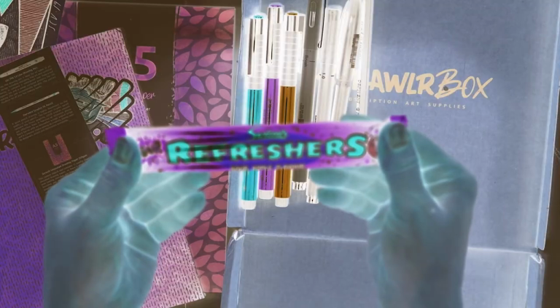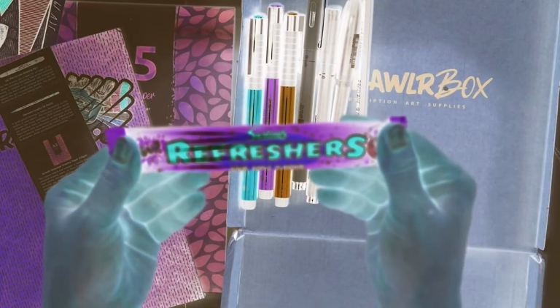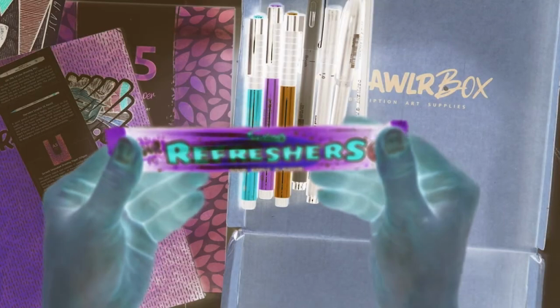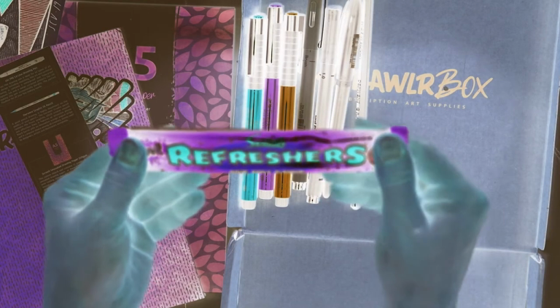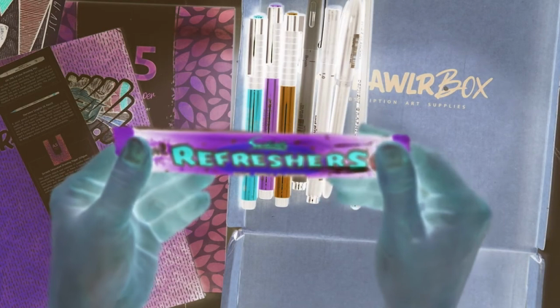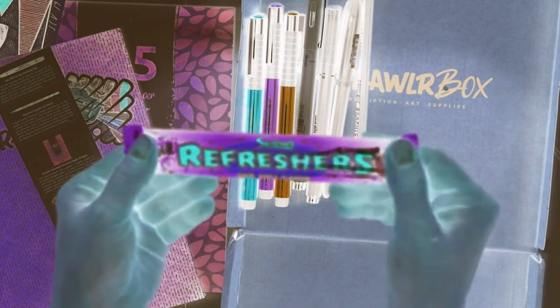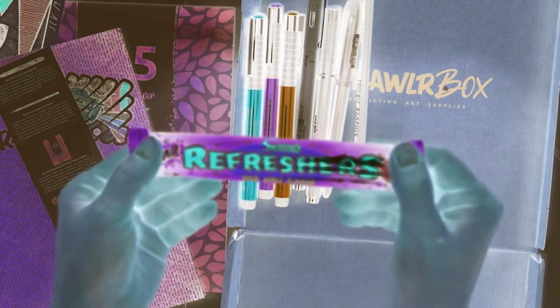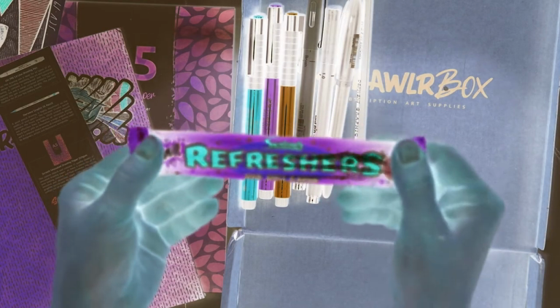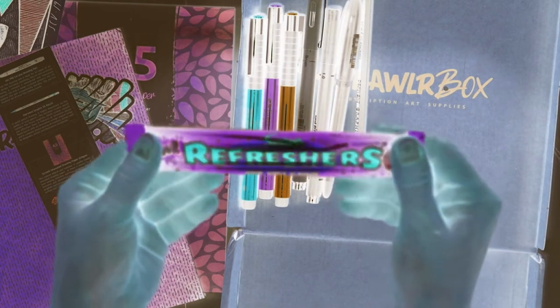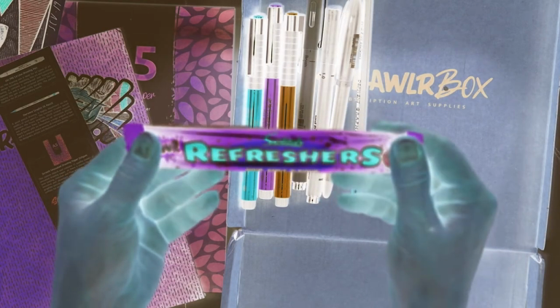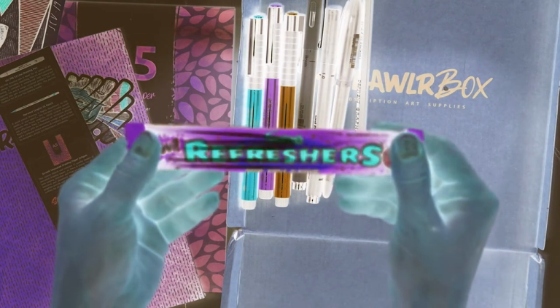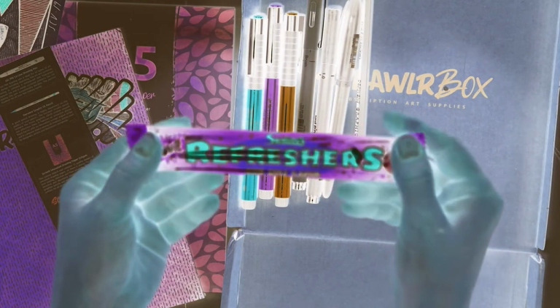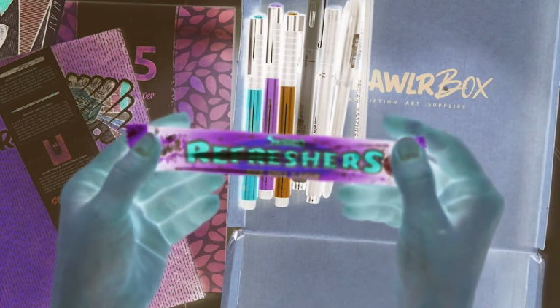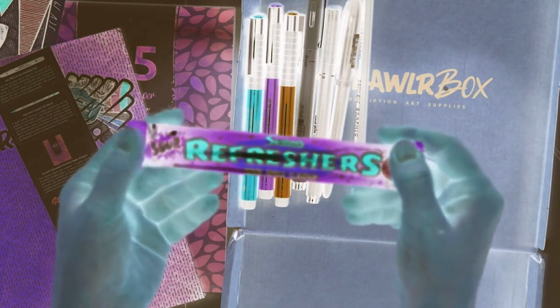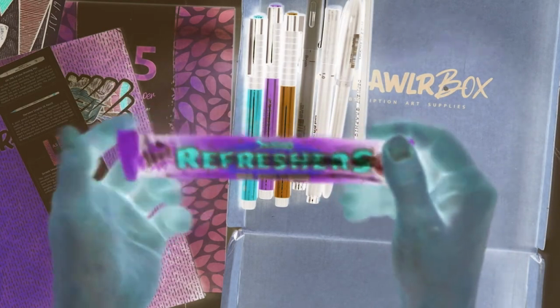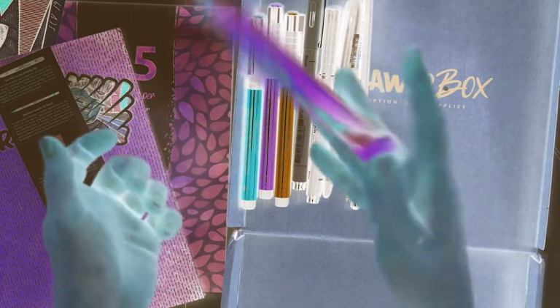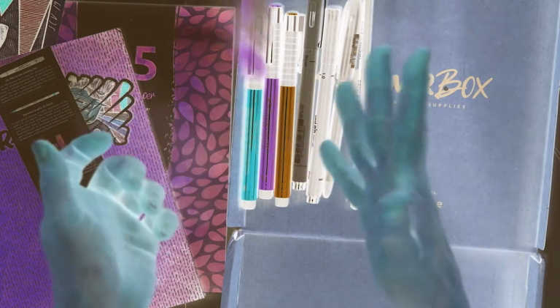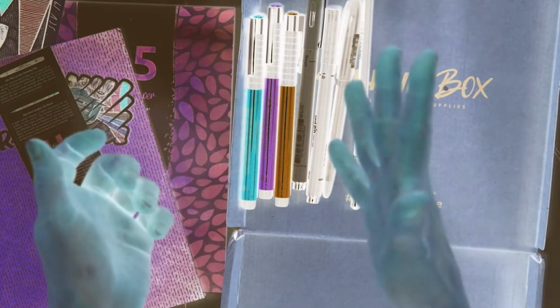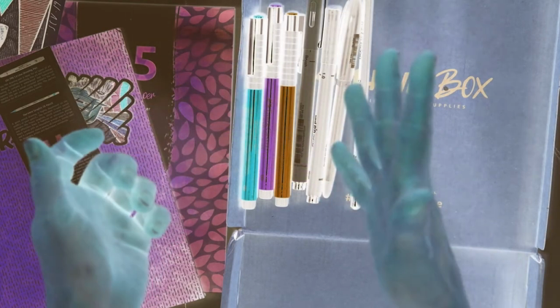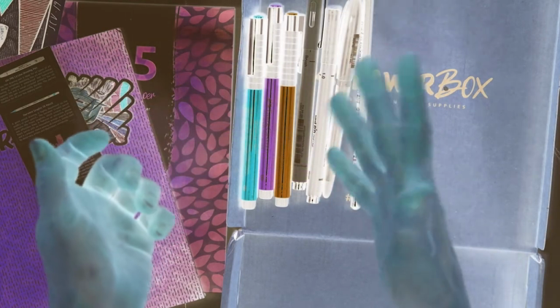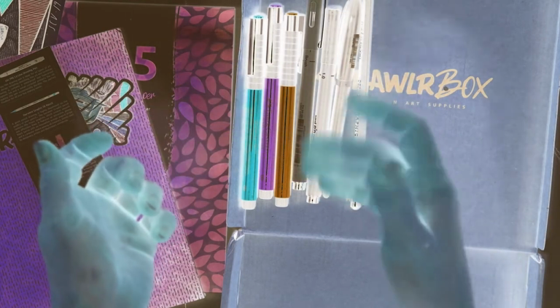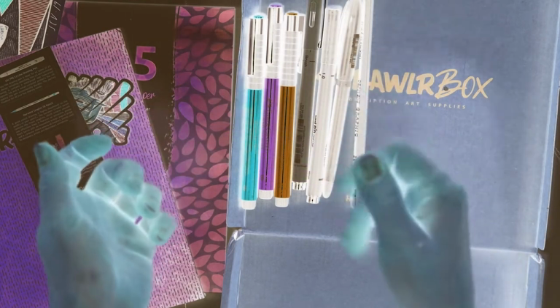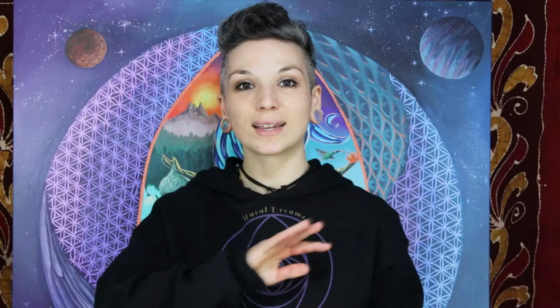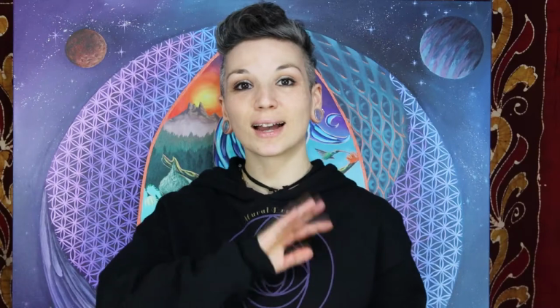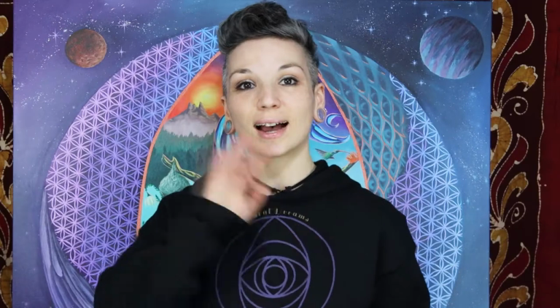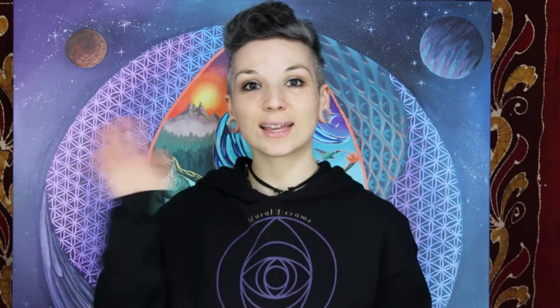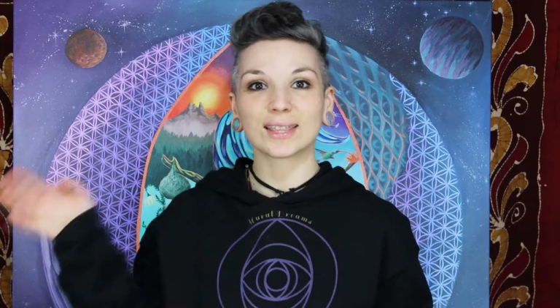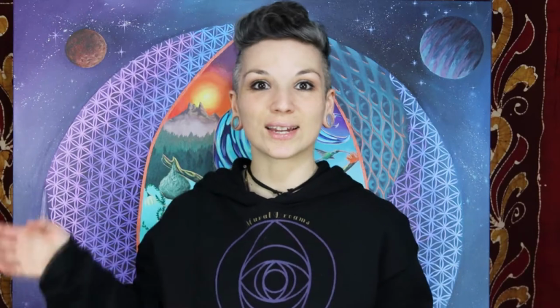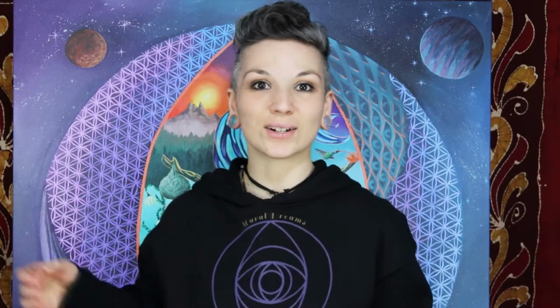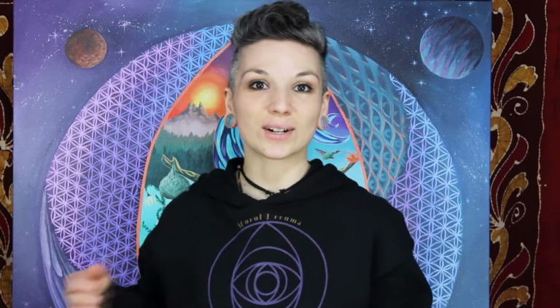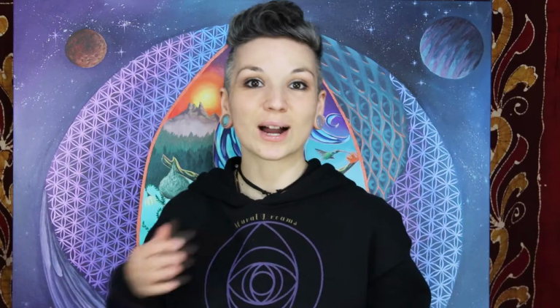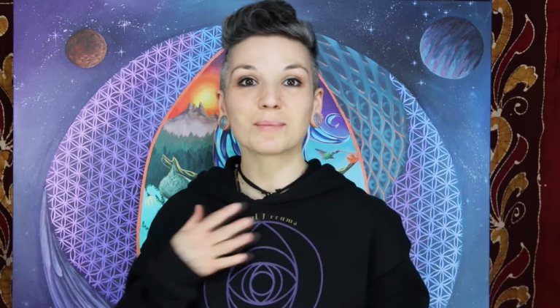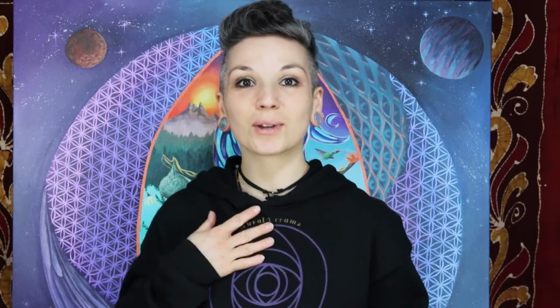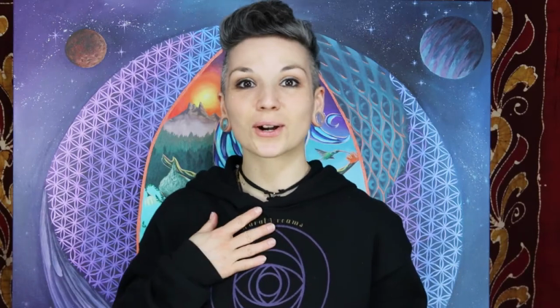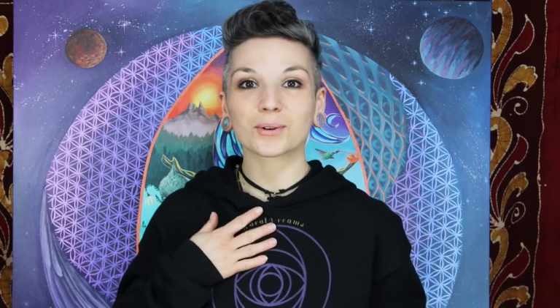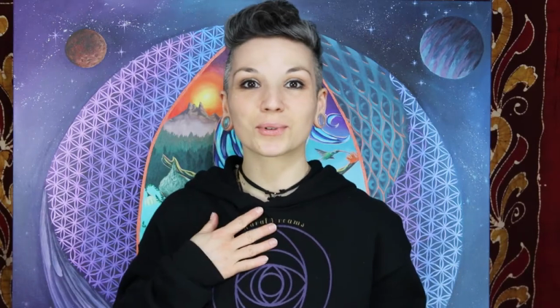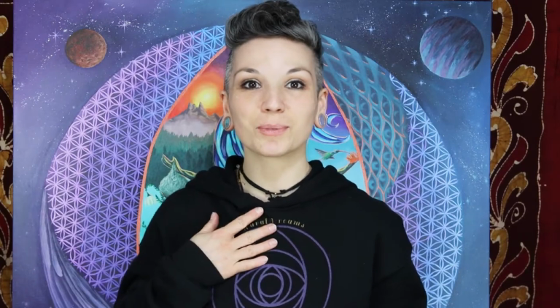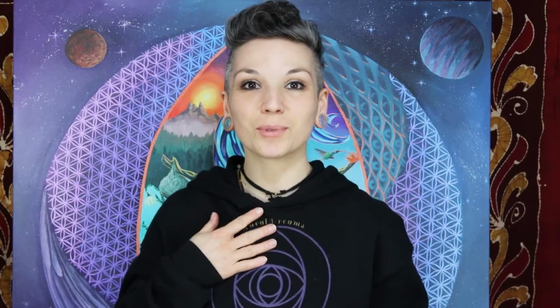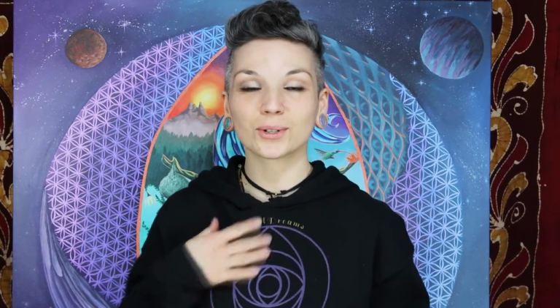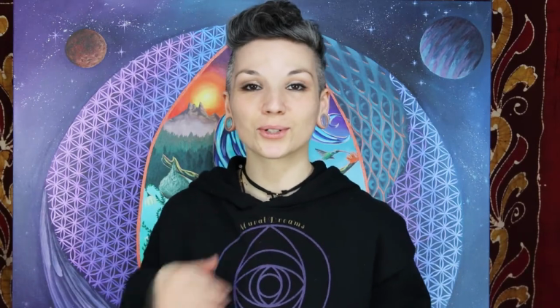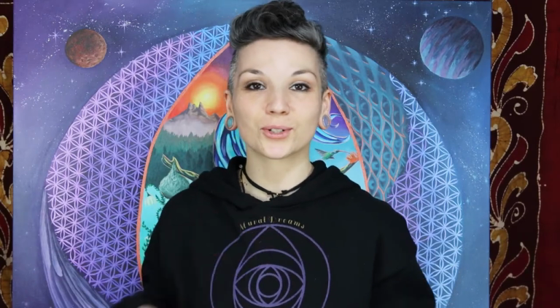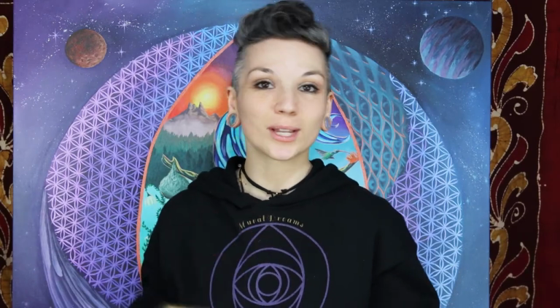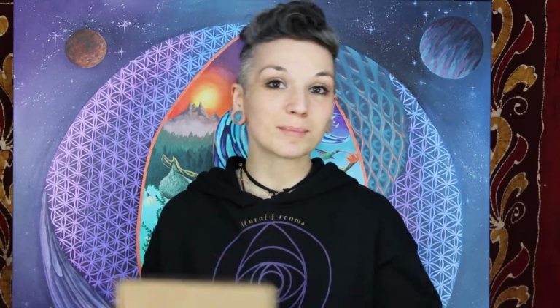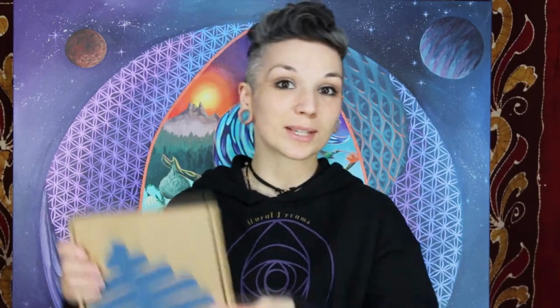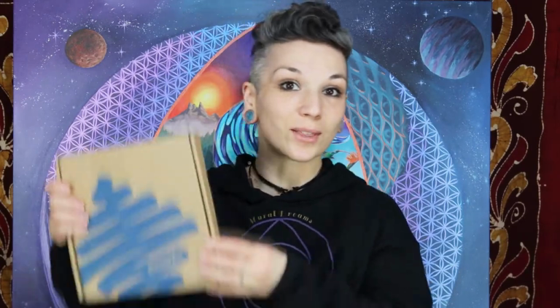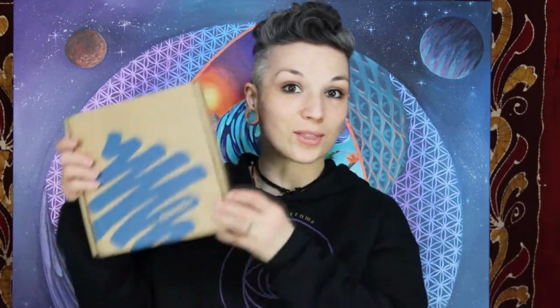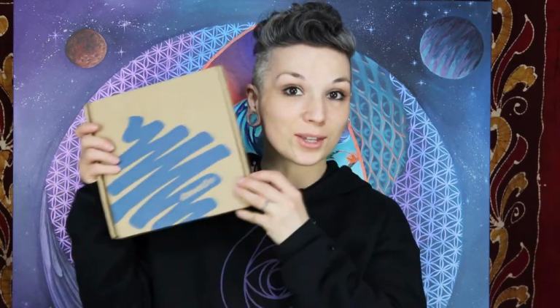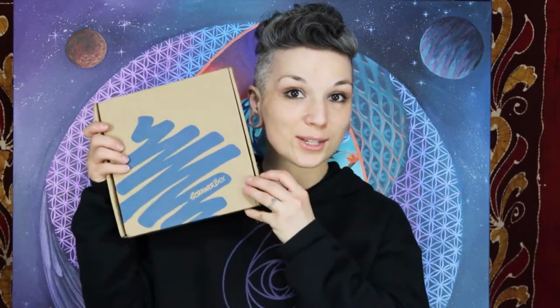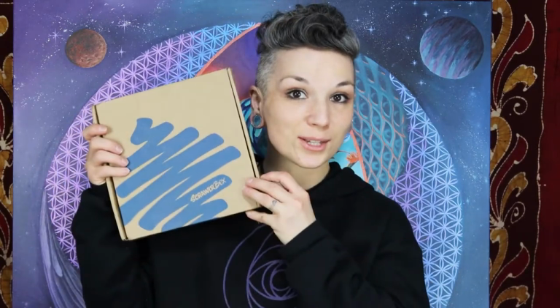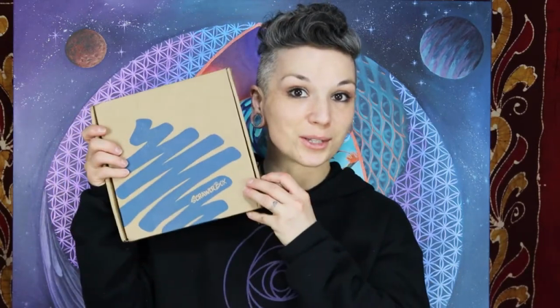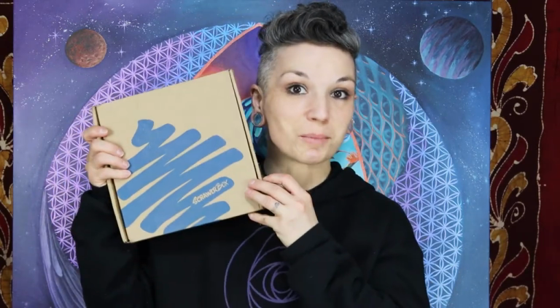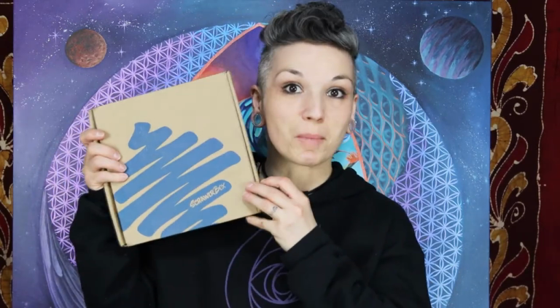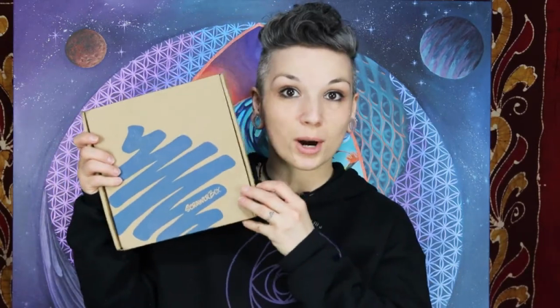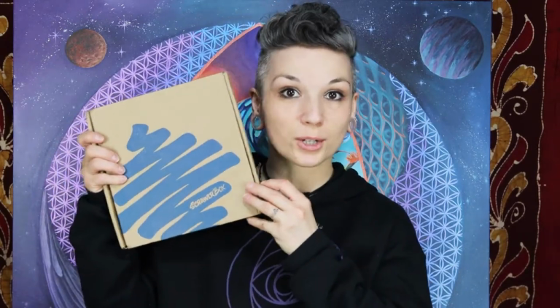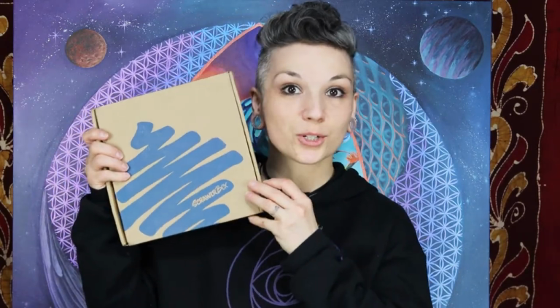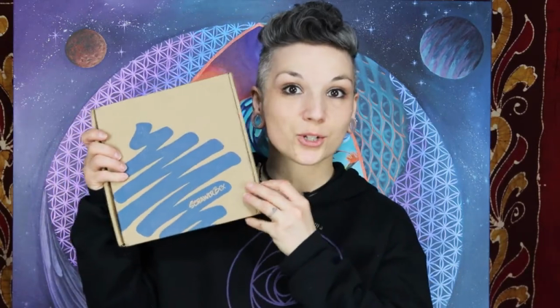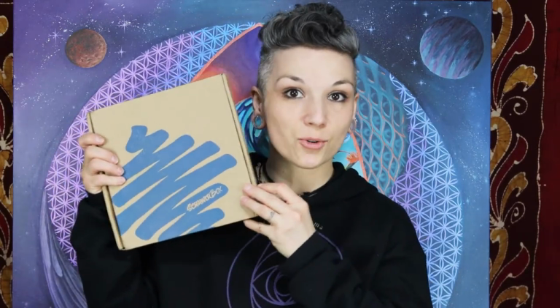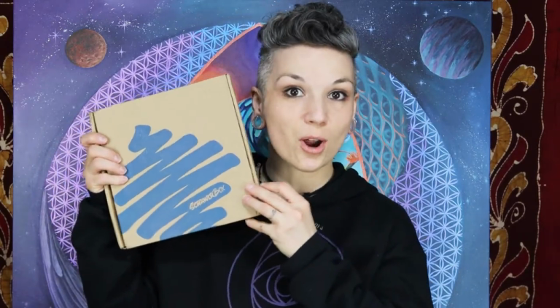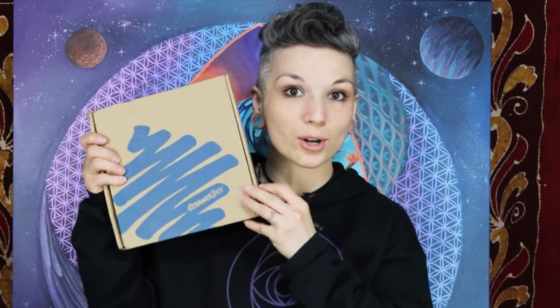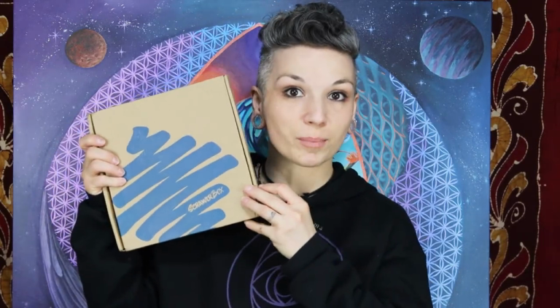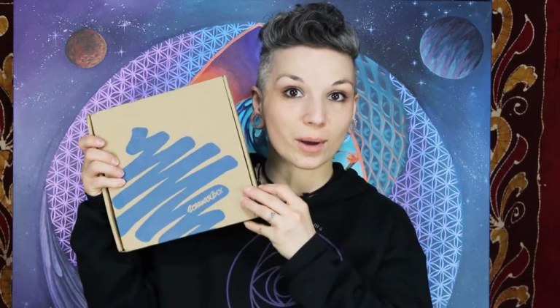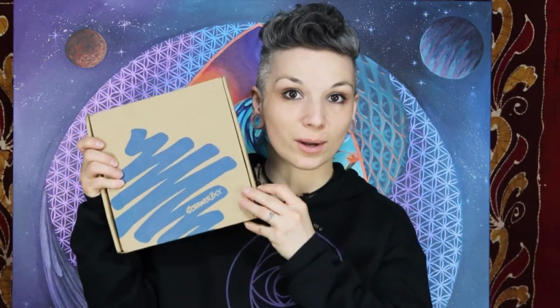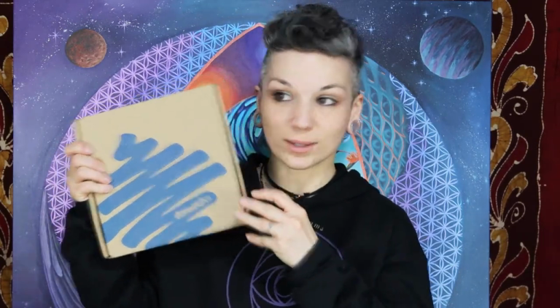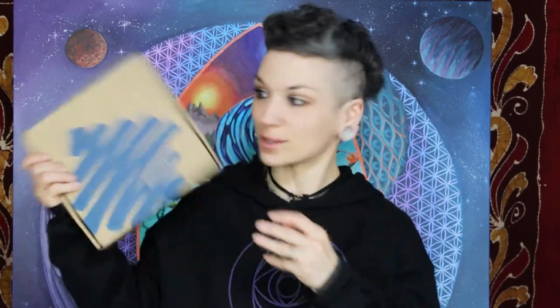Terrible, terrible candy. Hi there, I'm Laura with Mural Dreams and this is the March Scrawler Box.